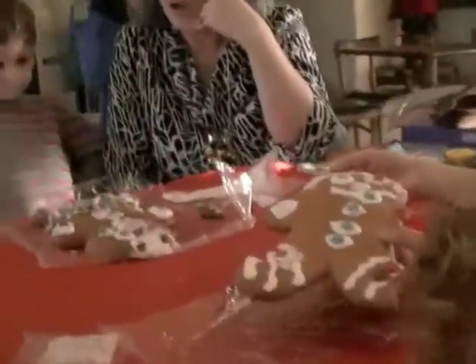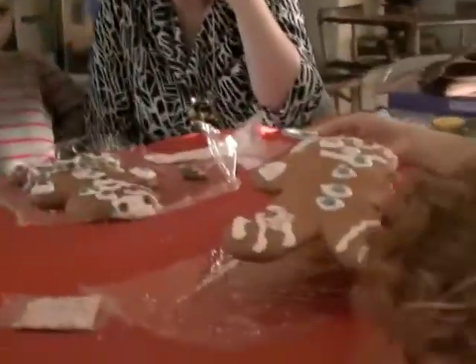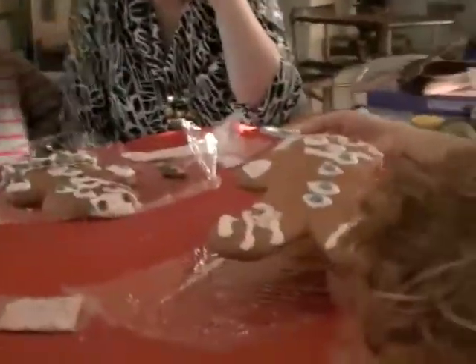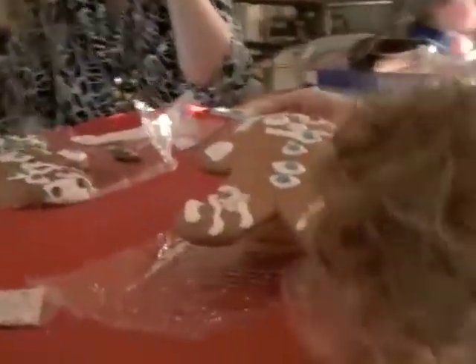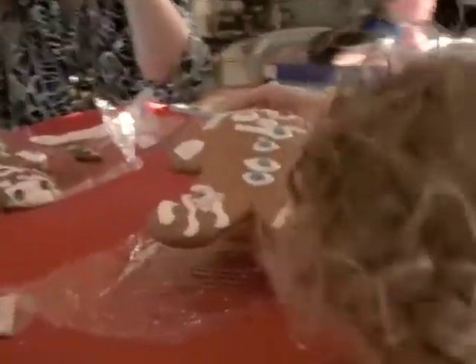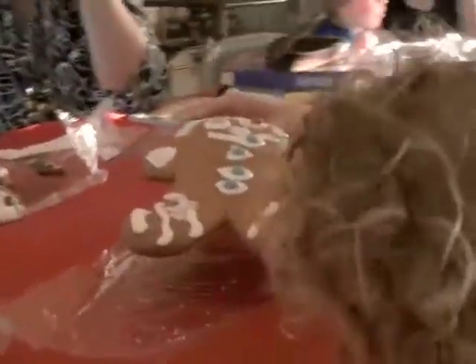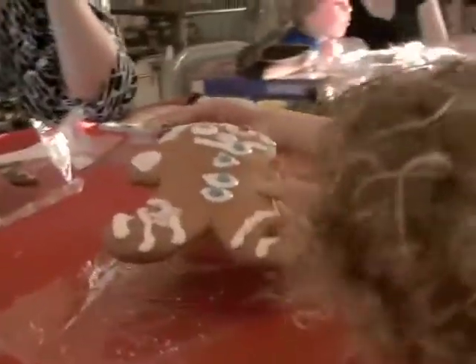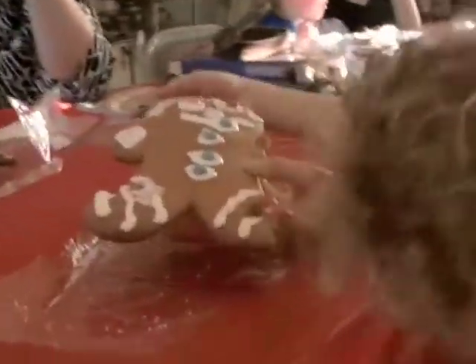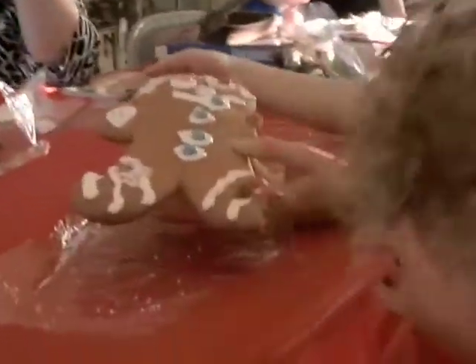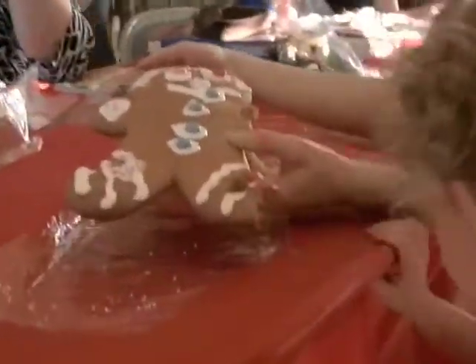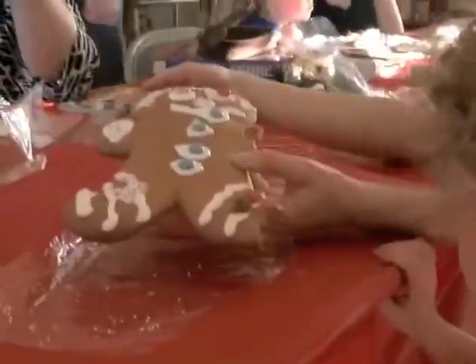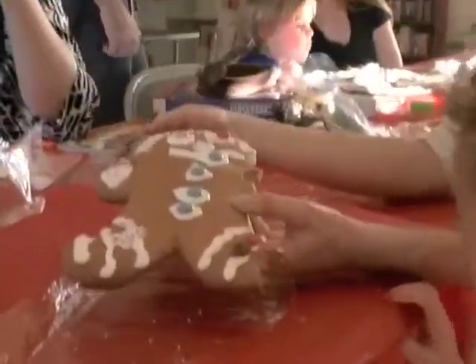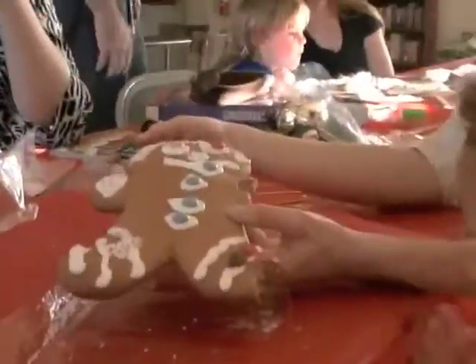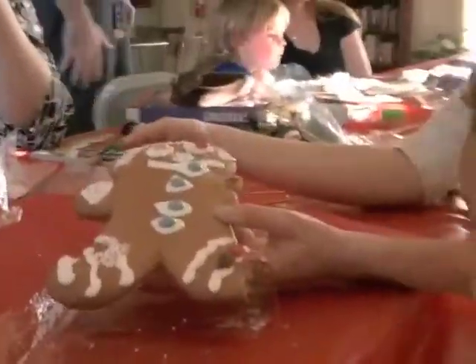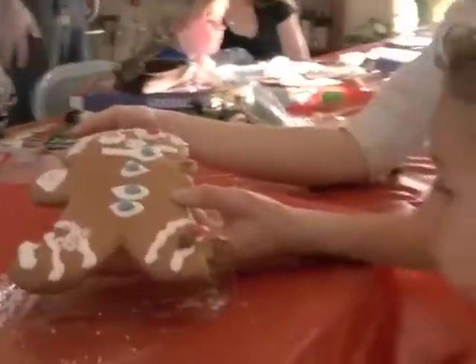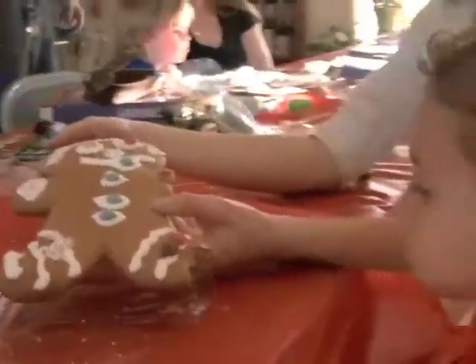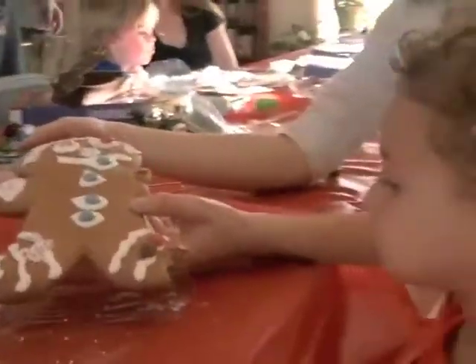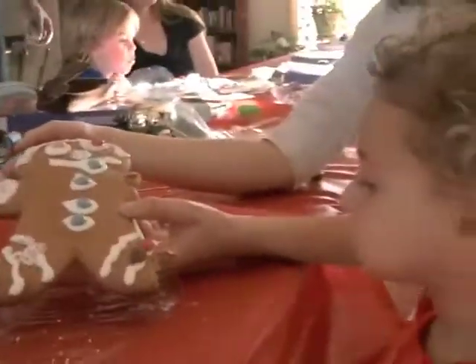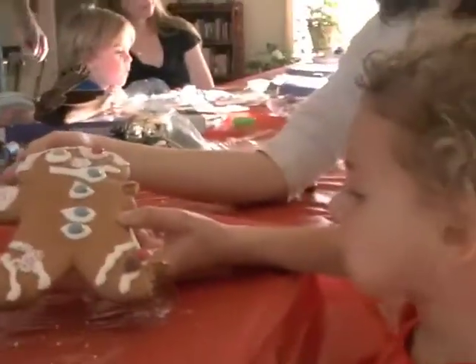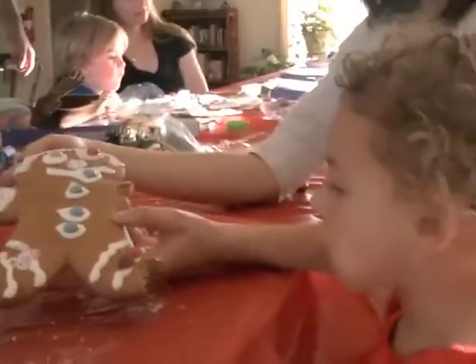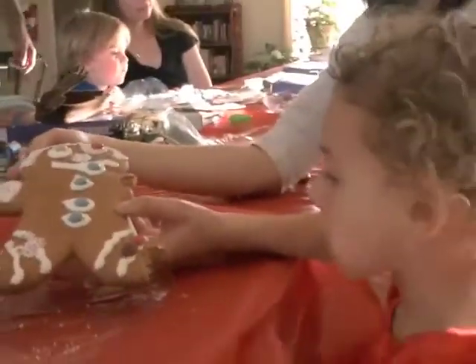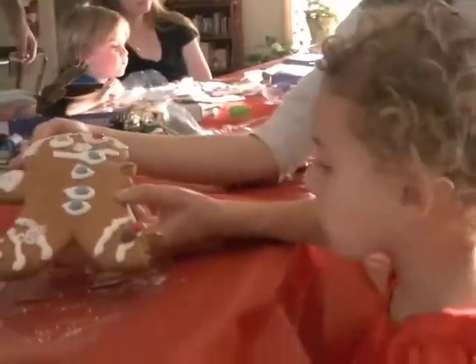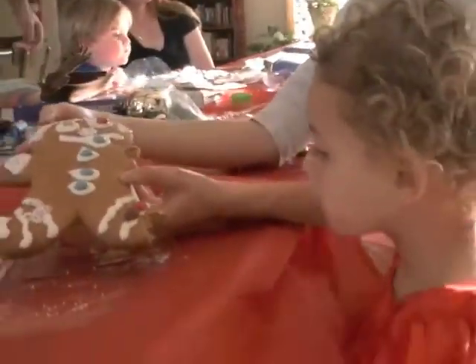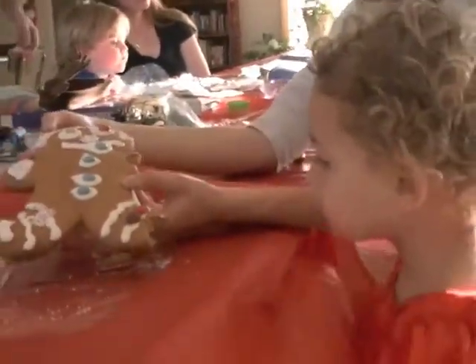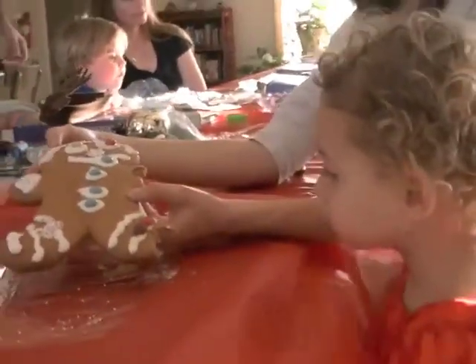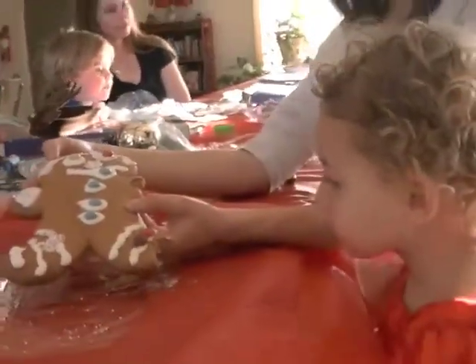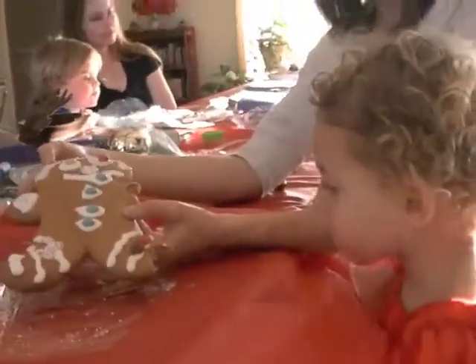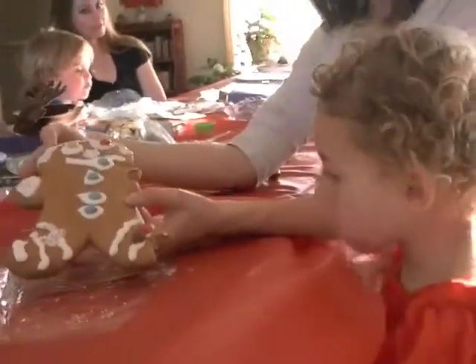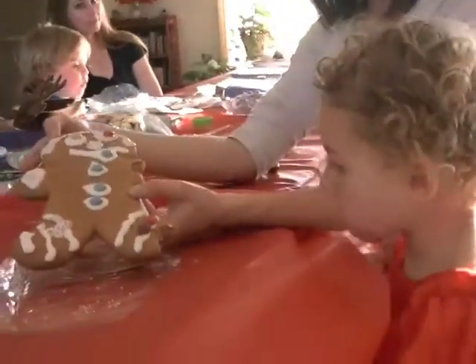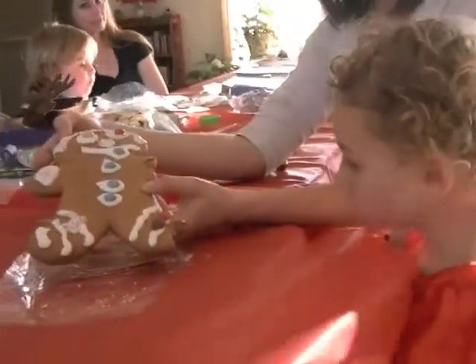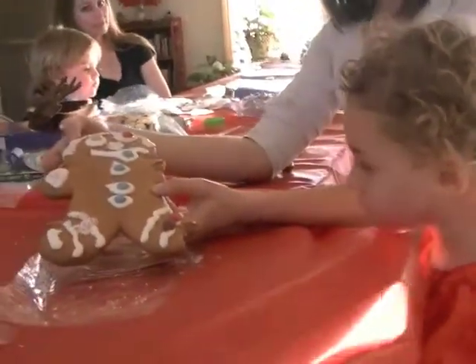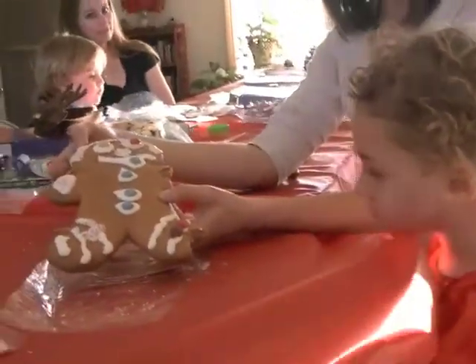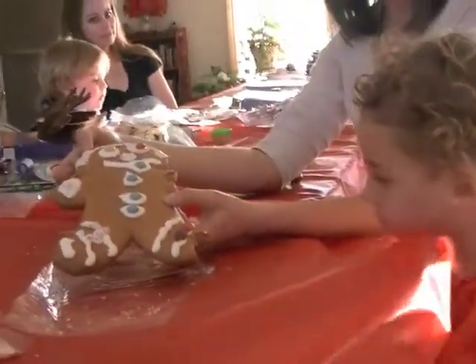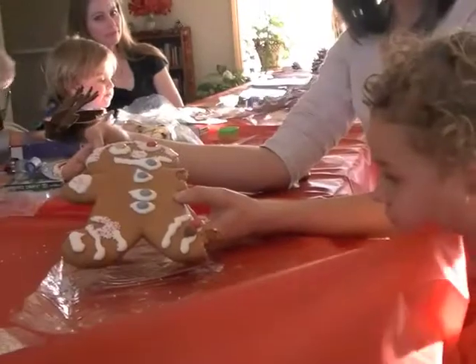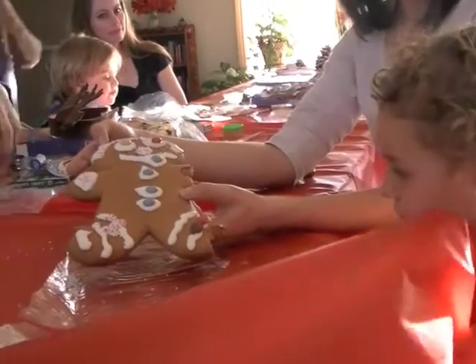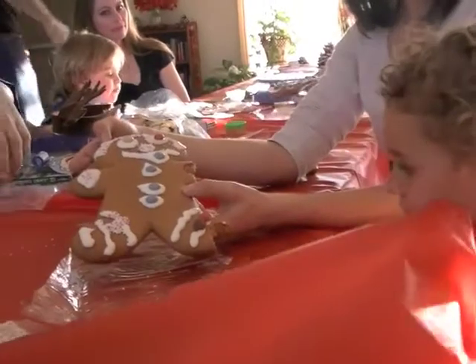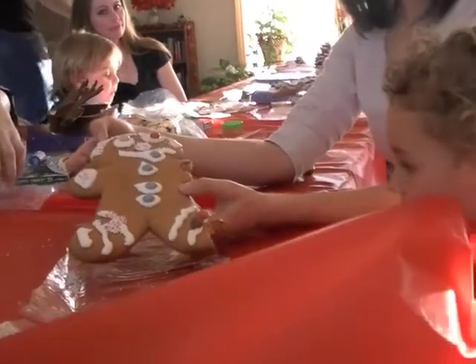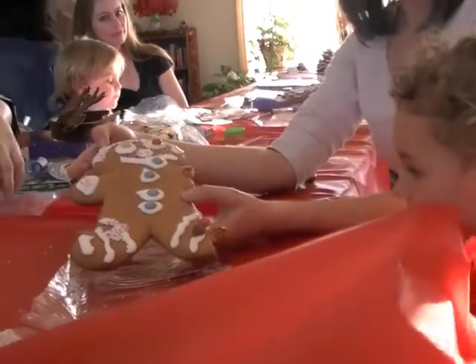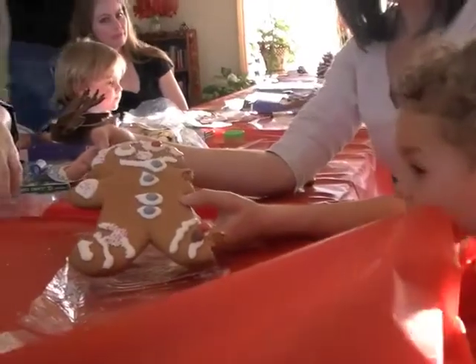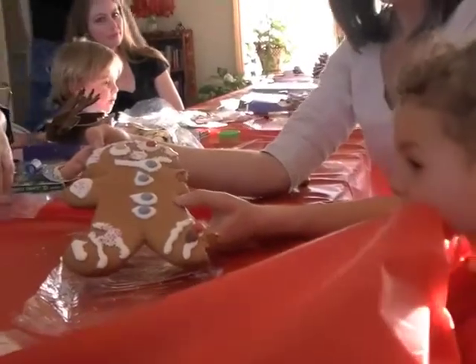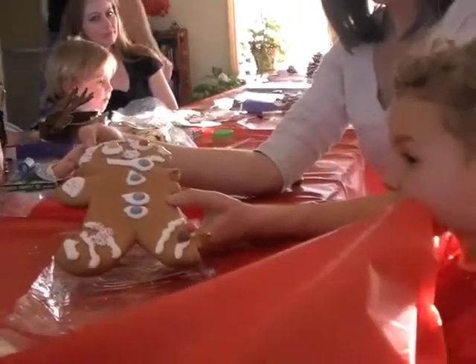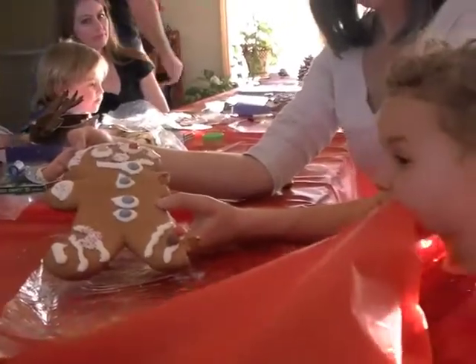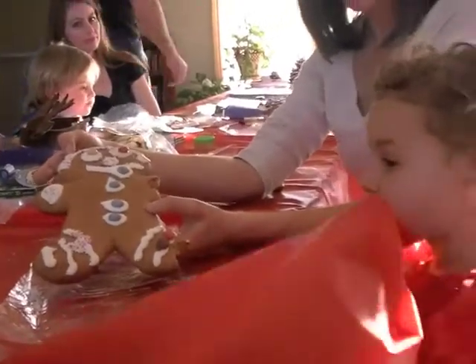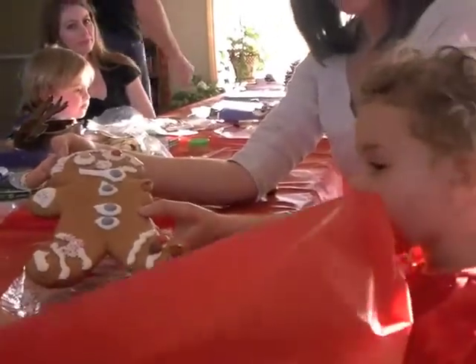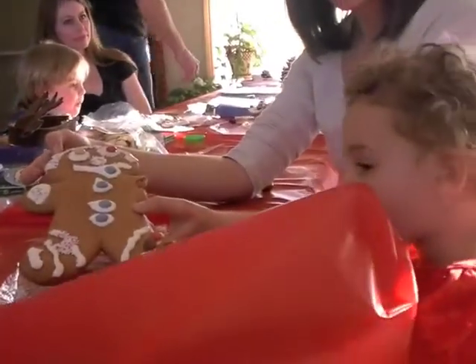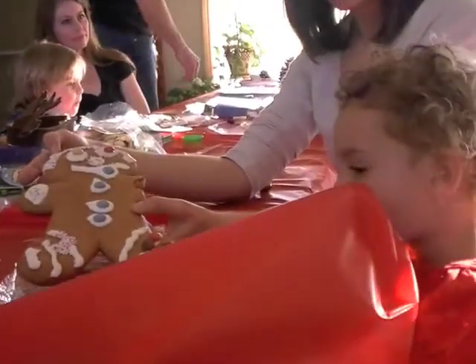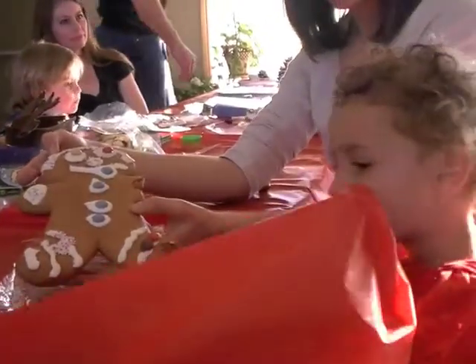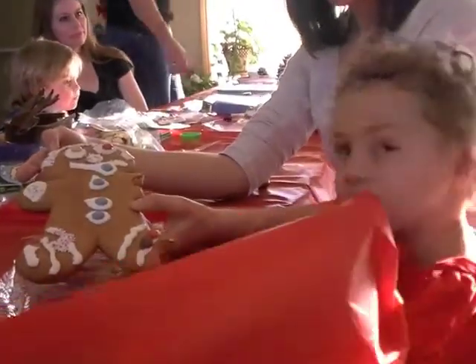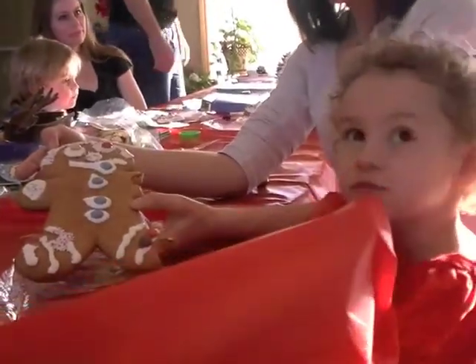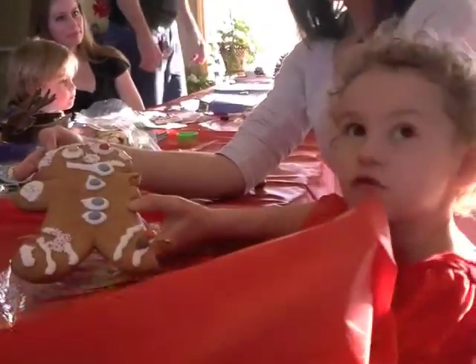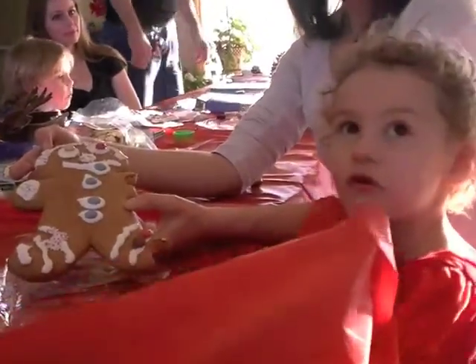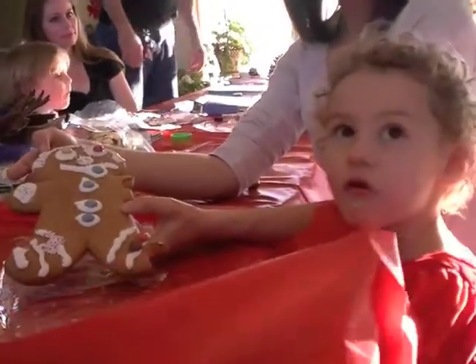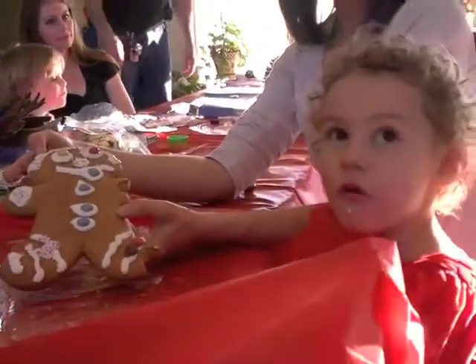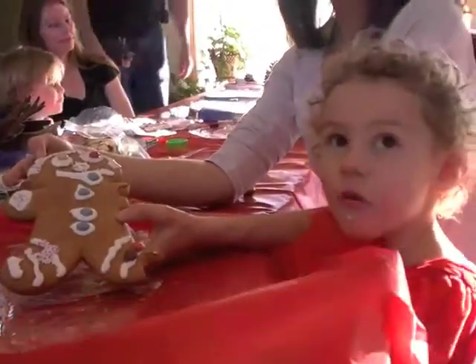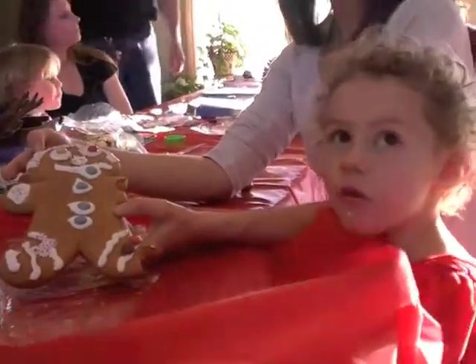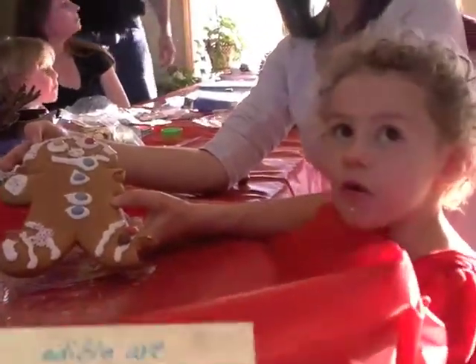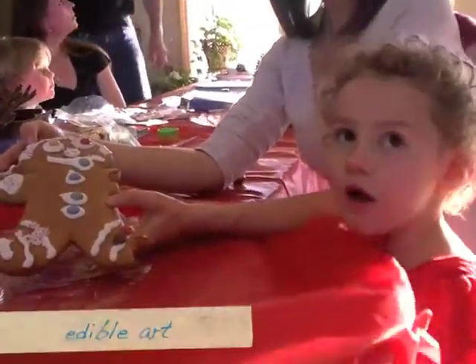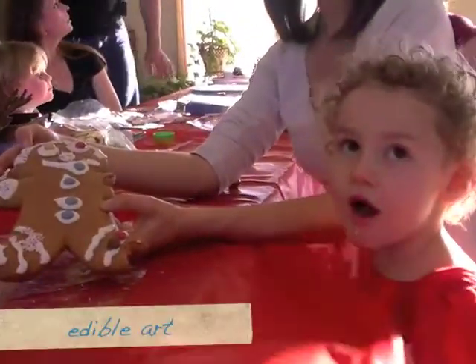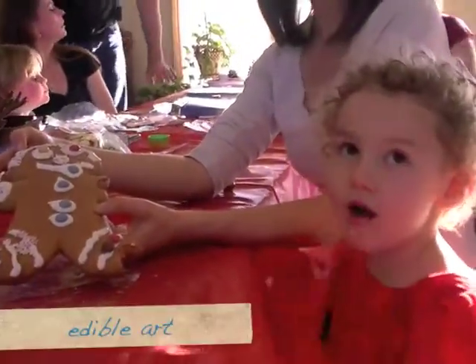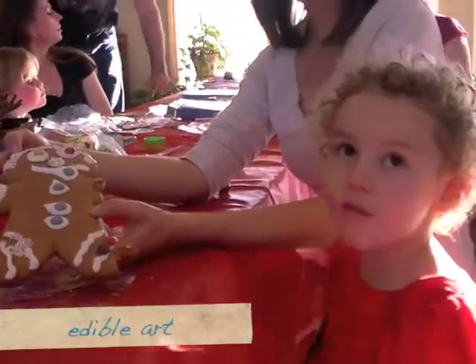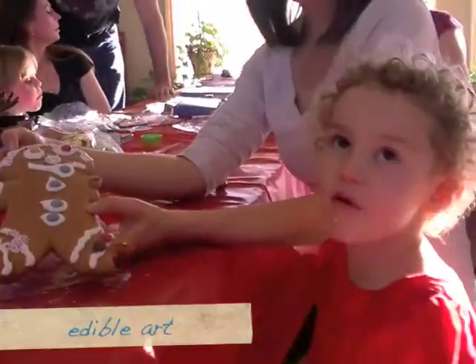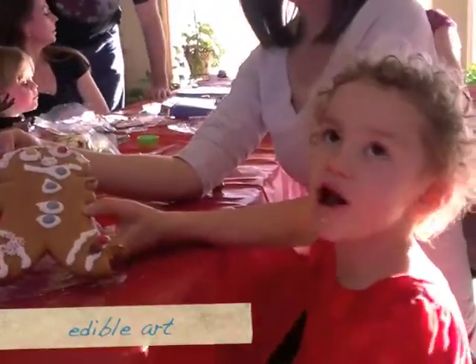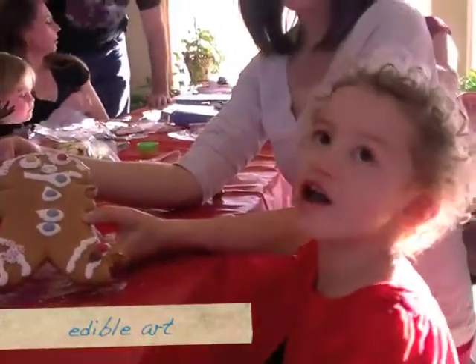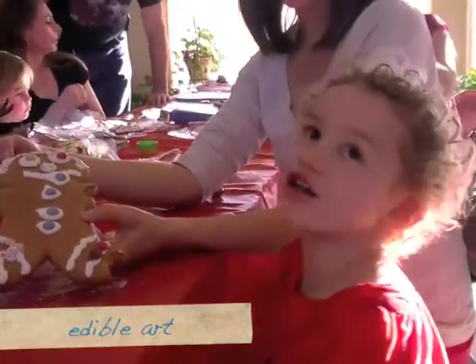We want to get a close-up of this. Dakota, wave. Dakota, nice job. I made this gingerbread man. I made it and I'm eating it. Thank you very much.